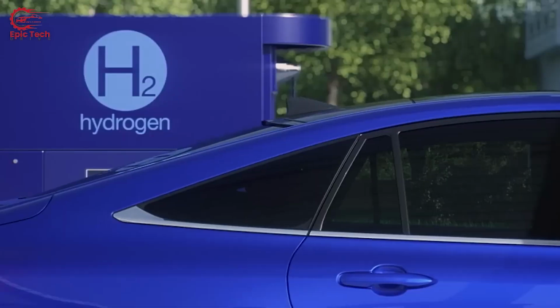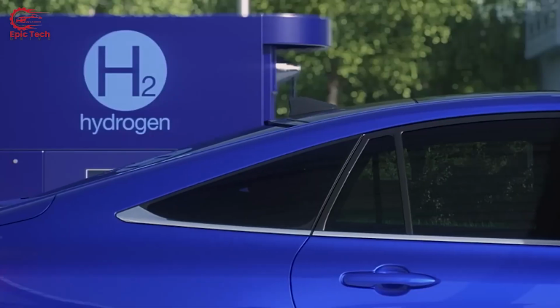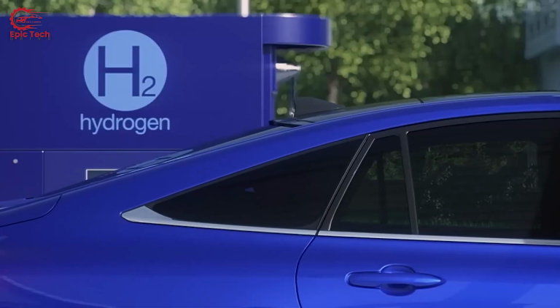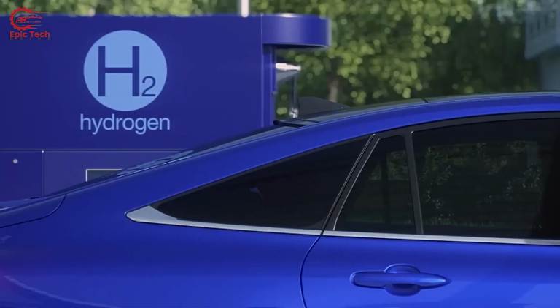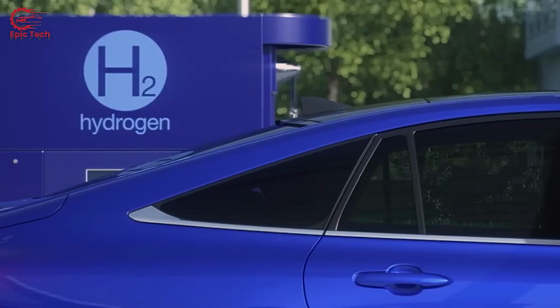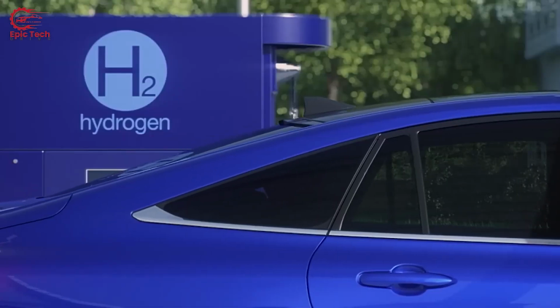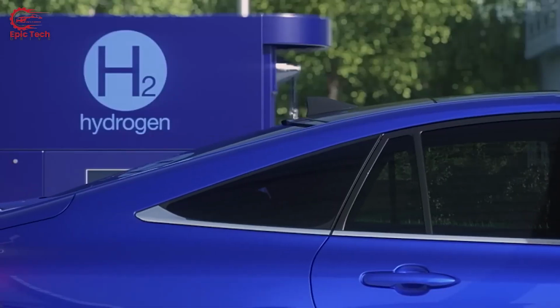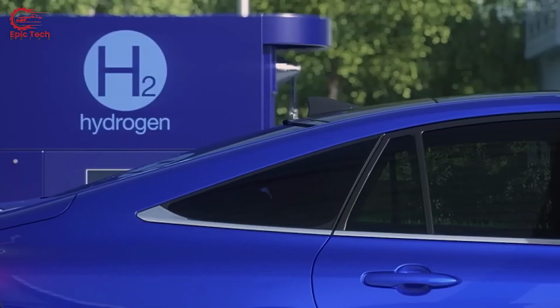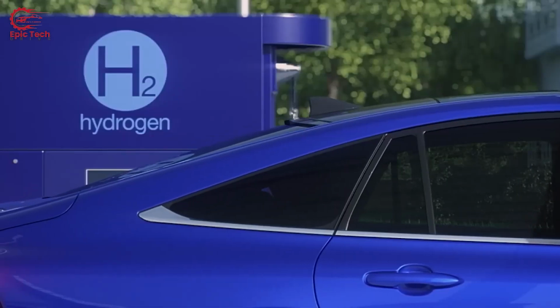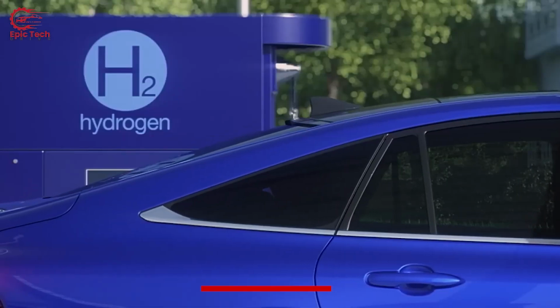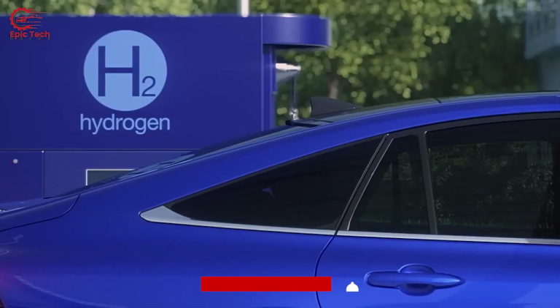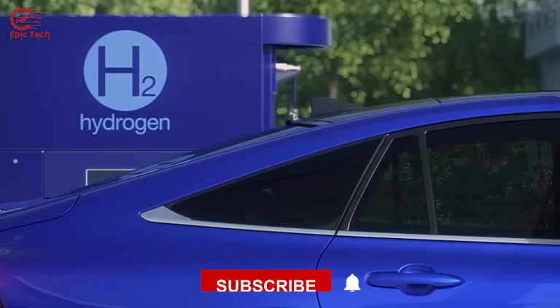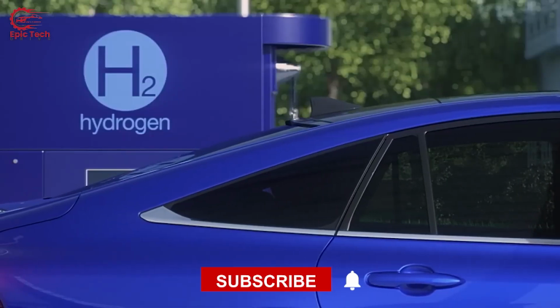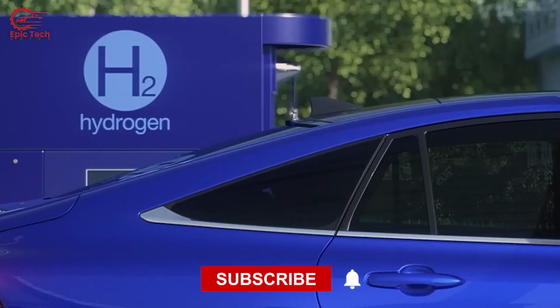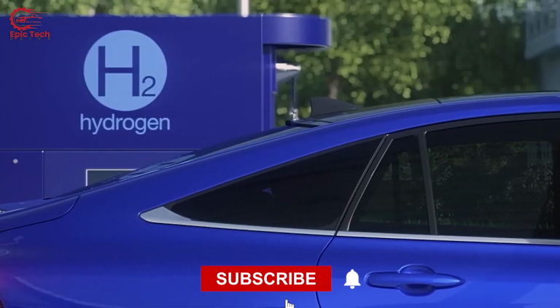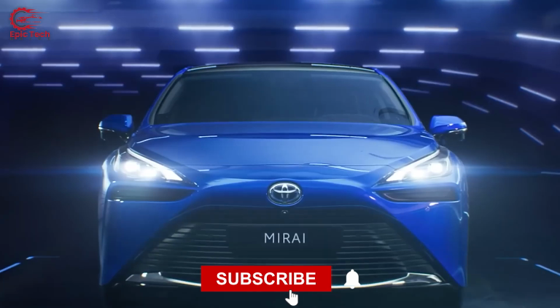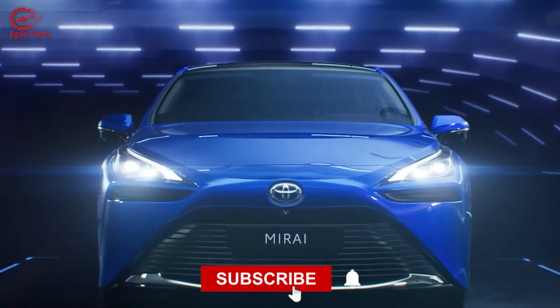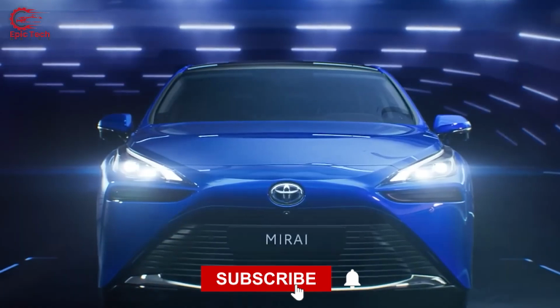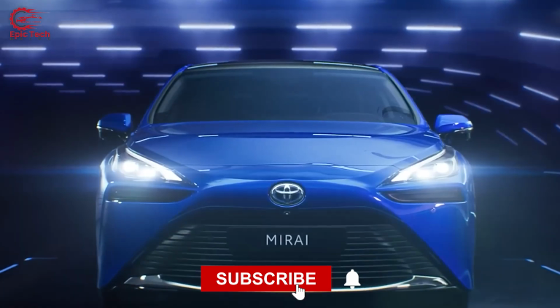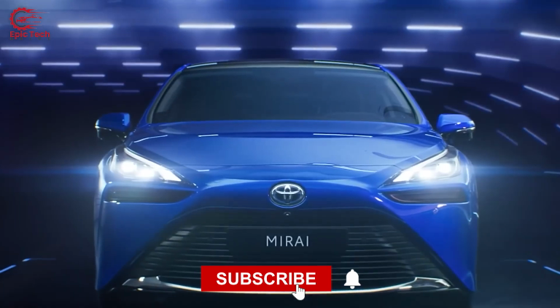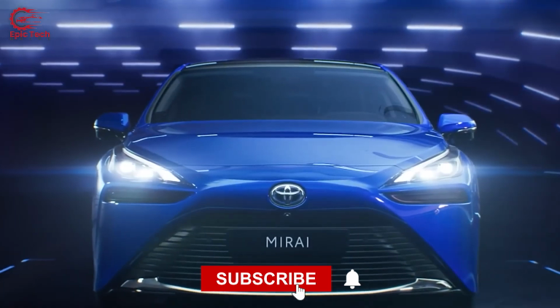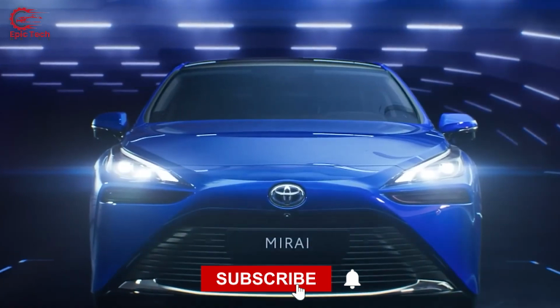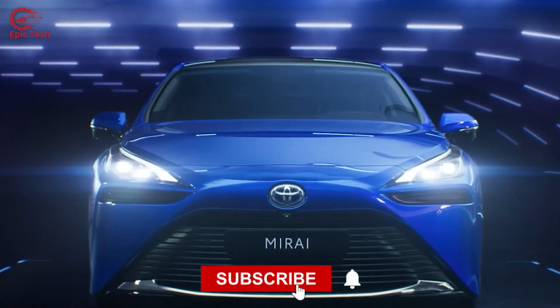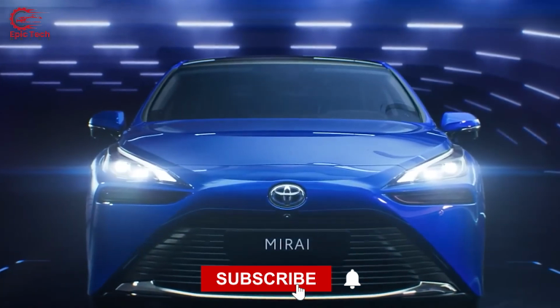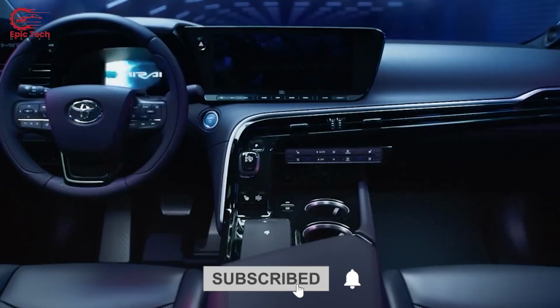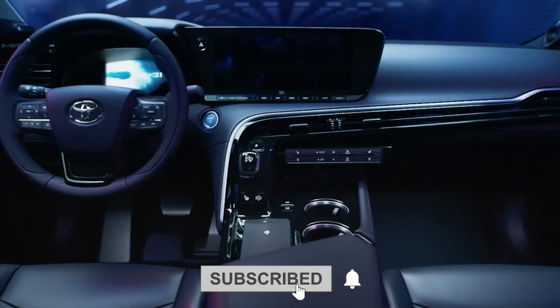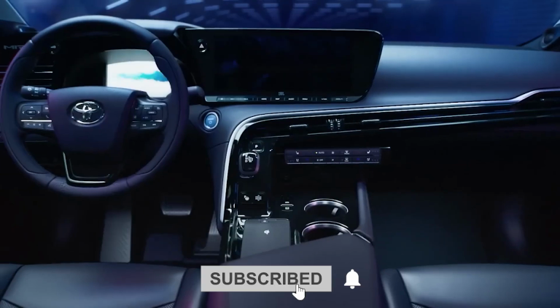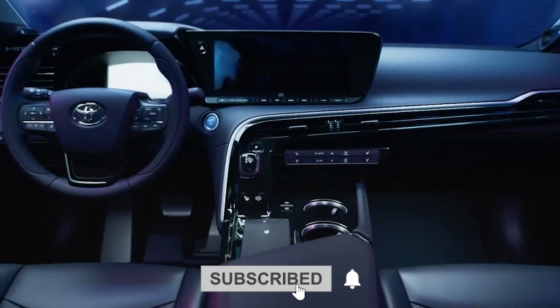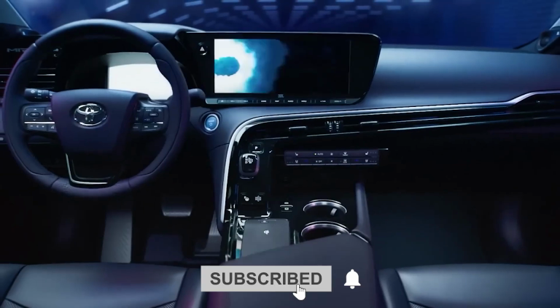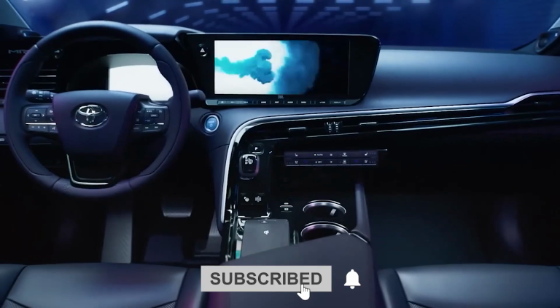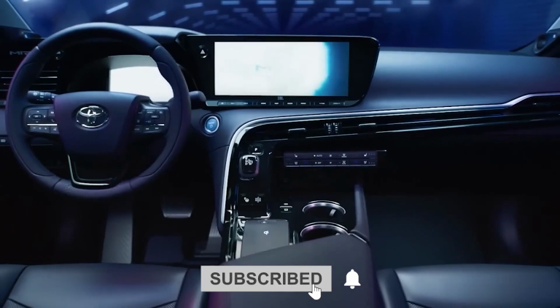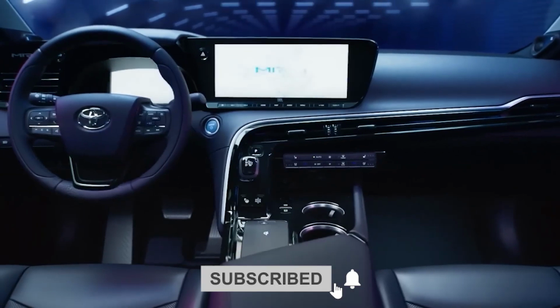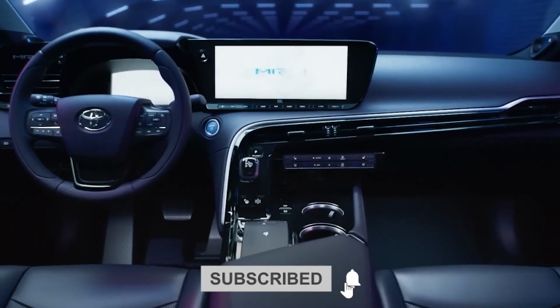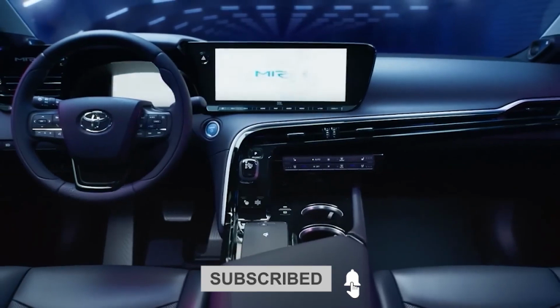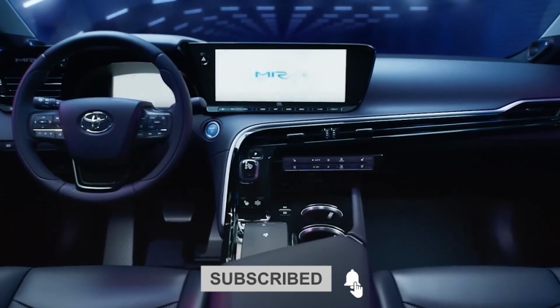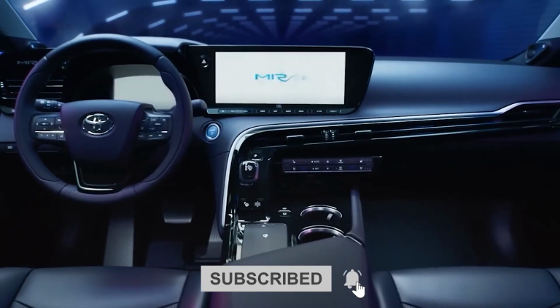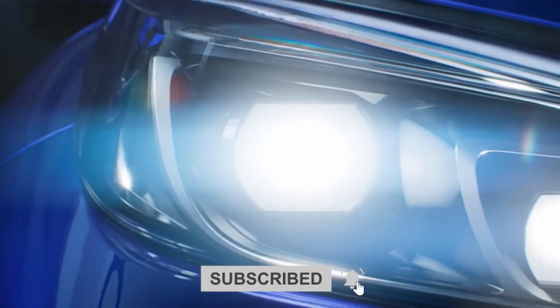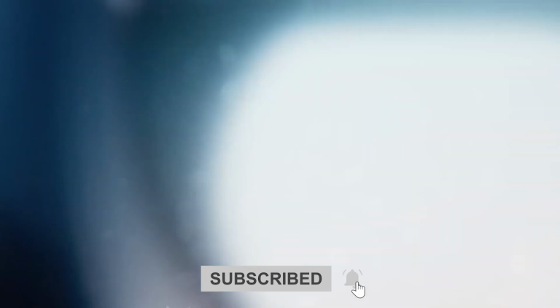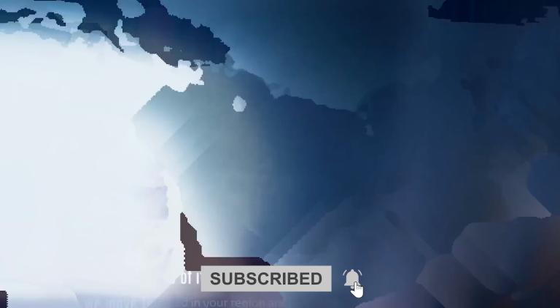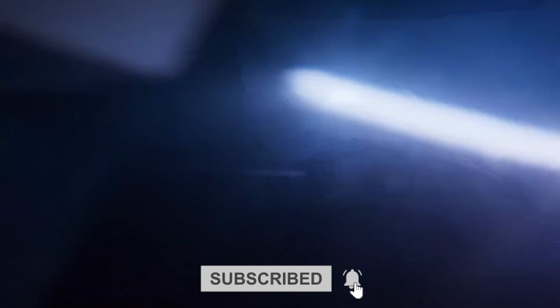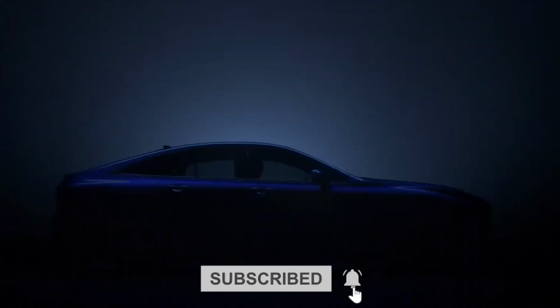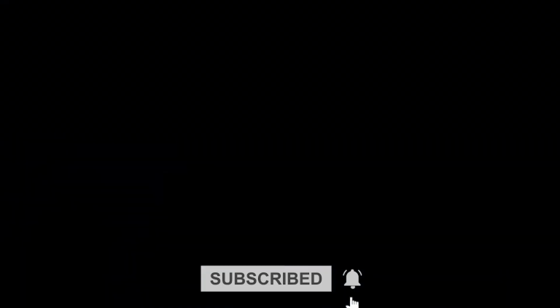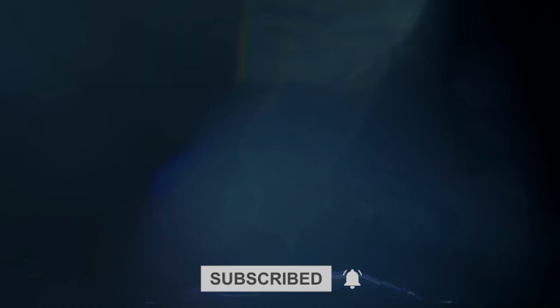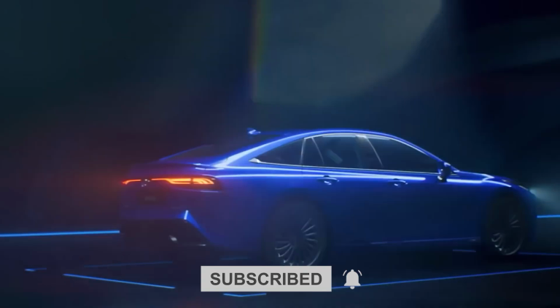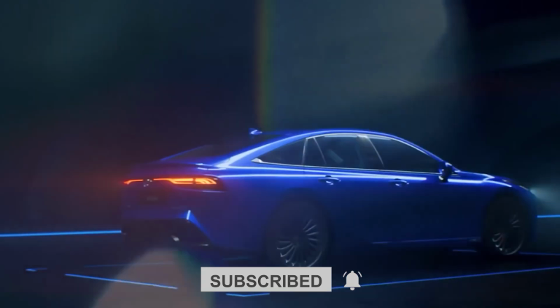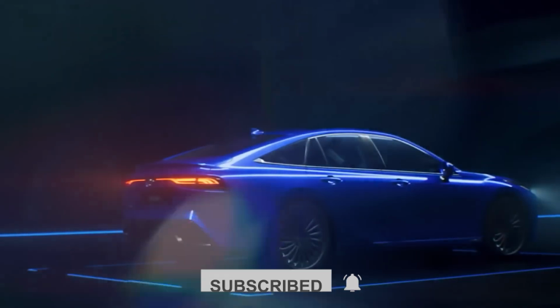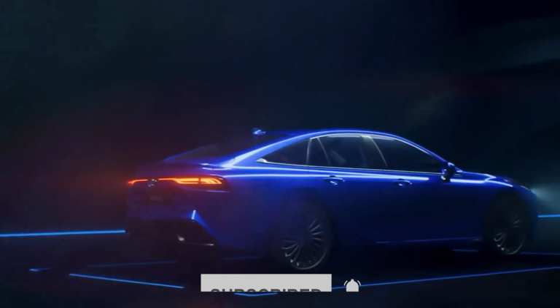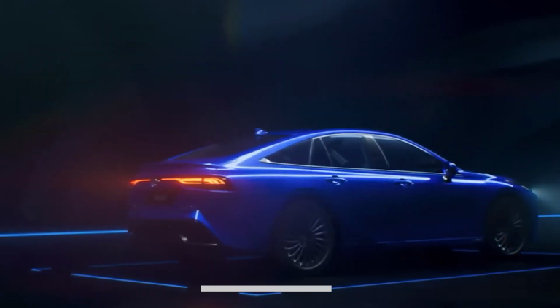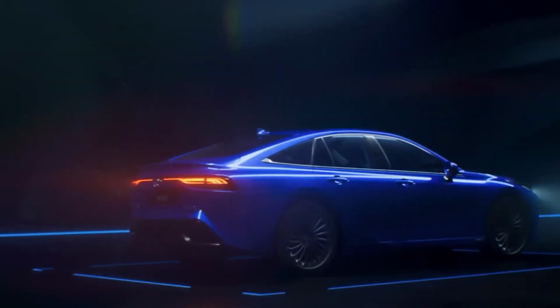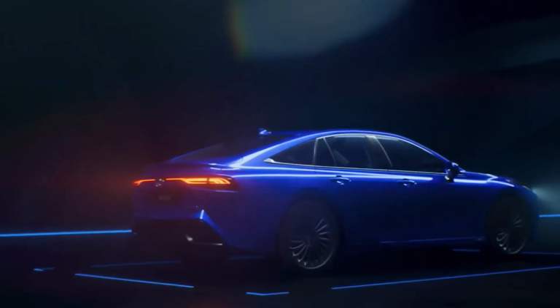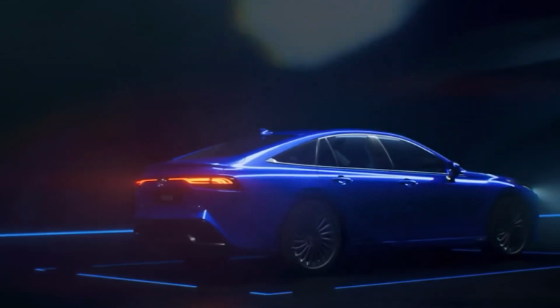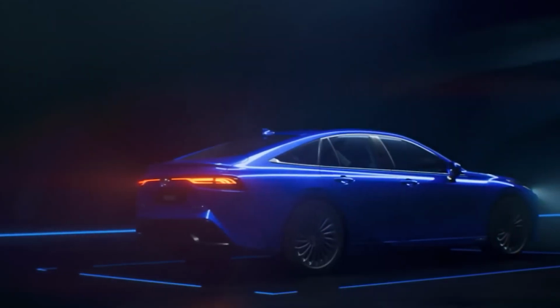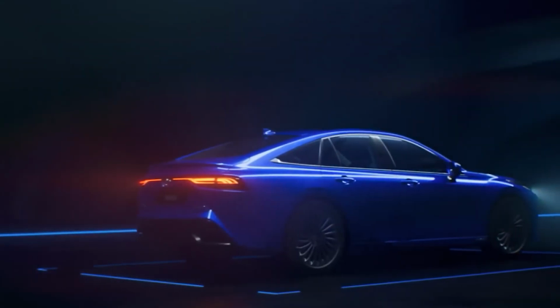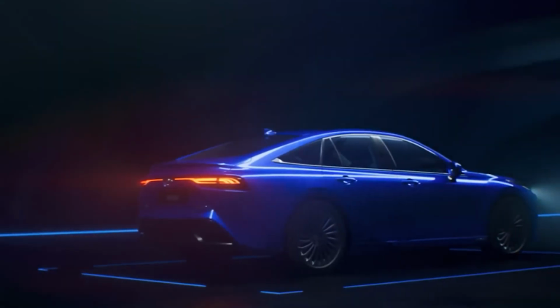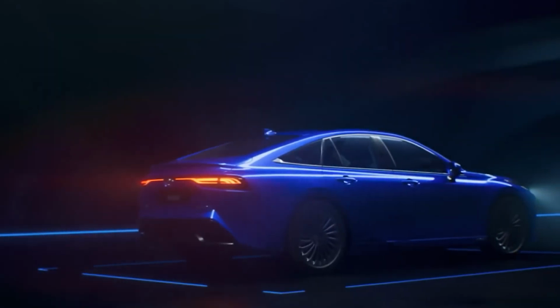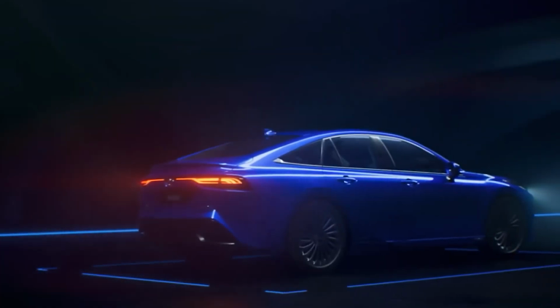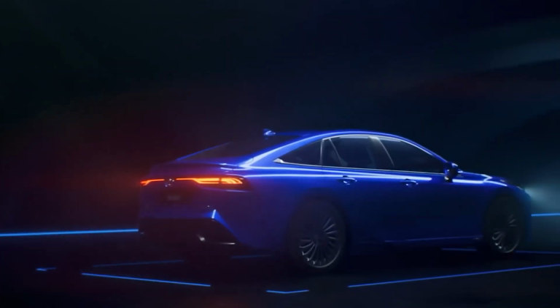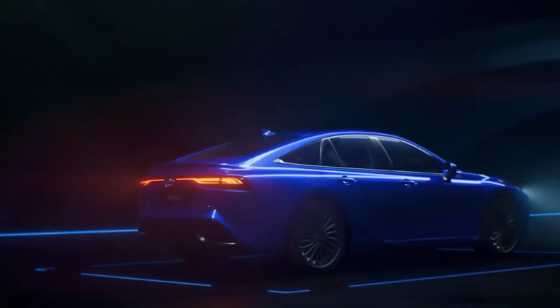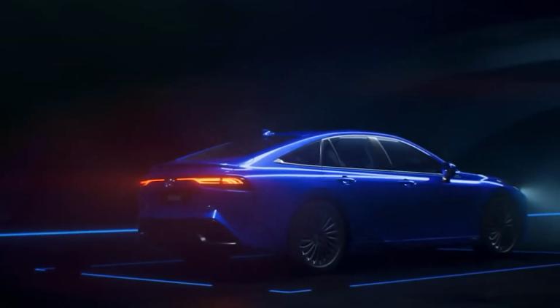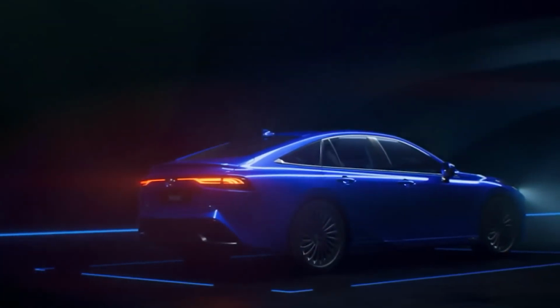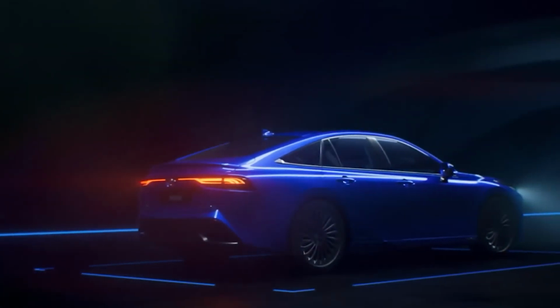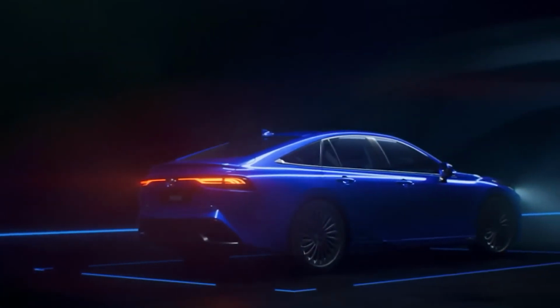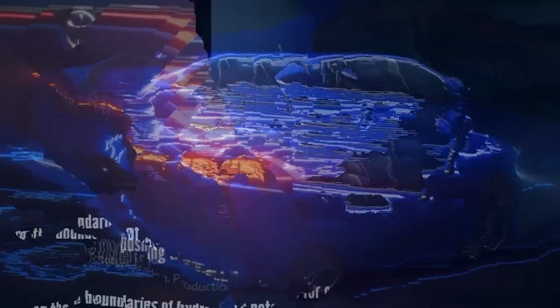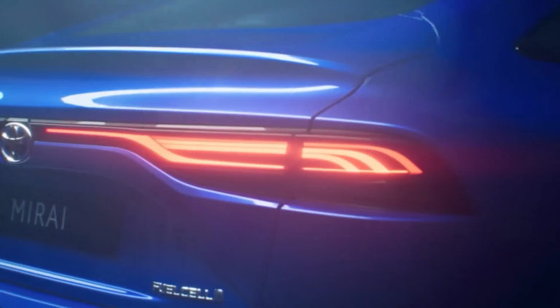To see more cutting-edge technology such as this, subscribe to the channel and check out other exciting videos on the automotive industry.